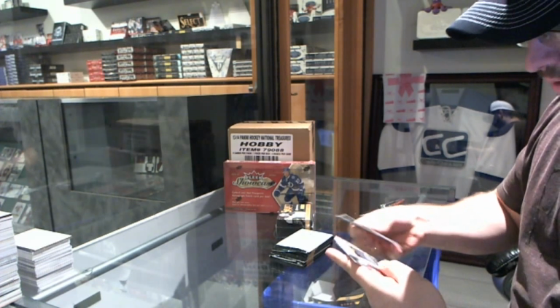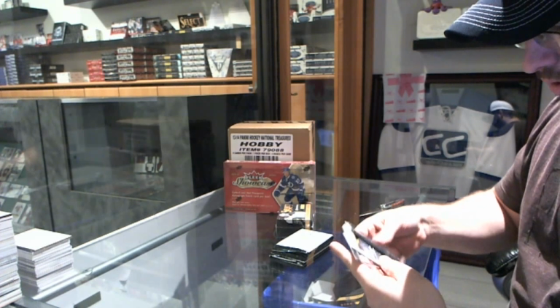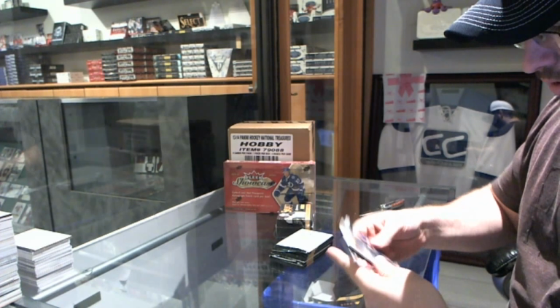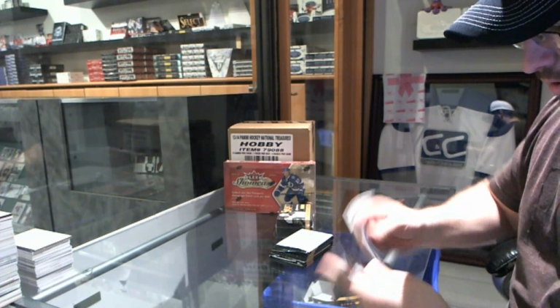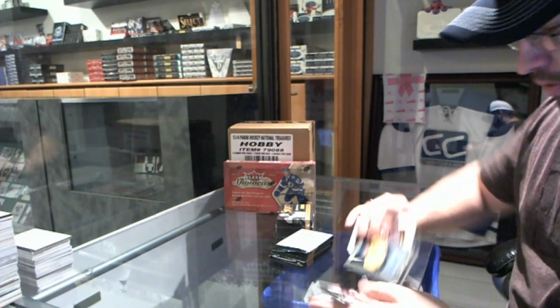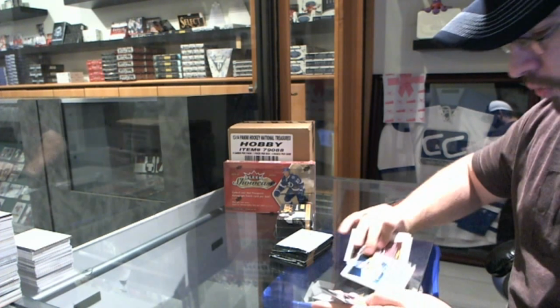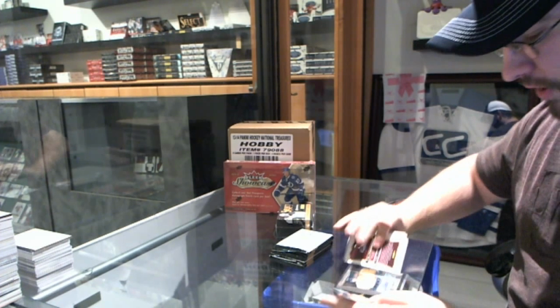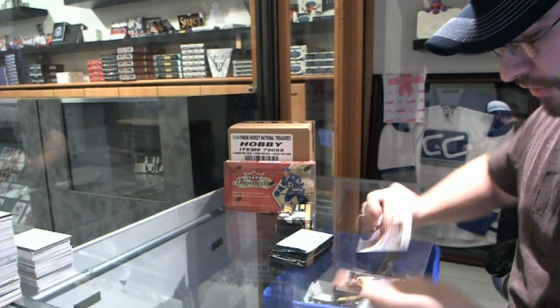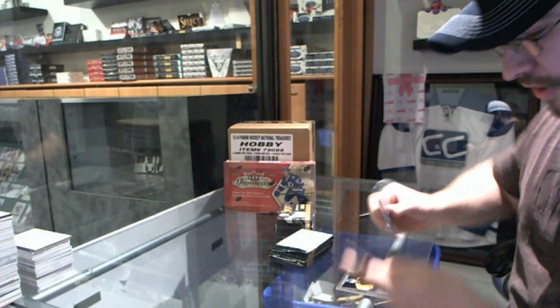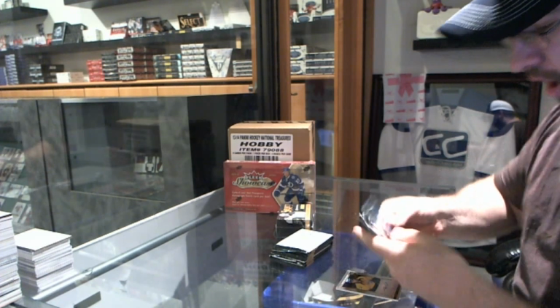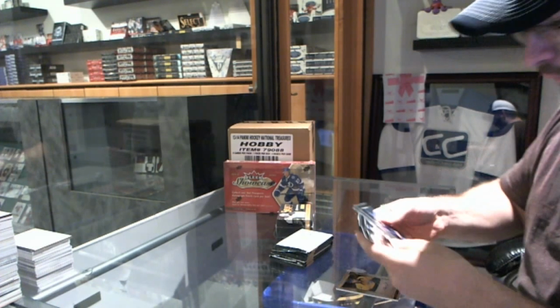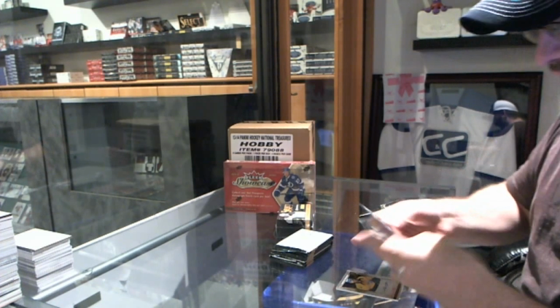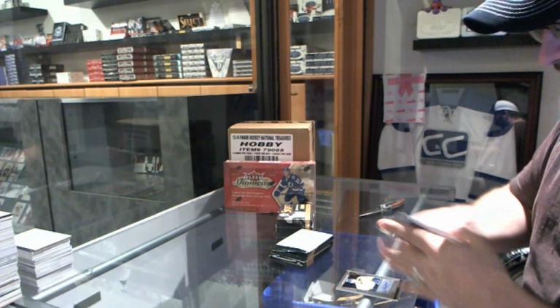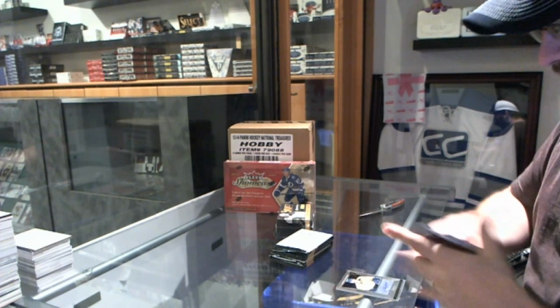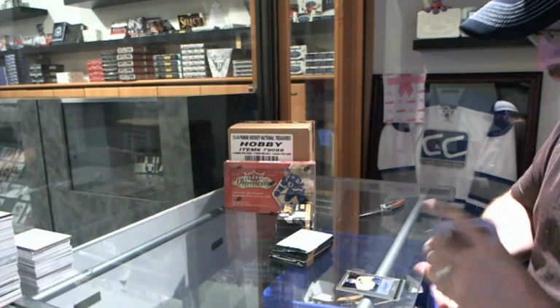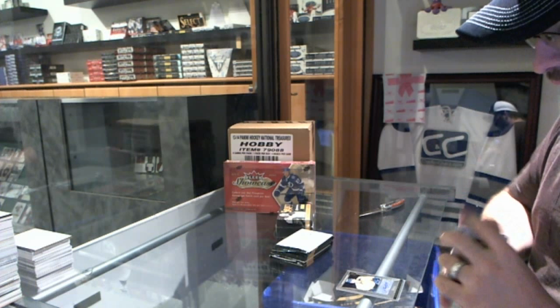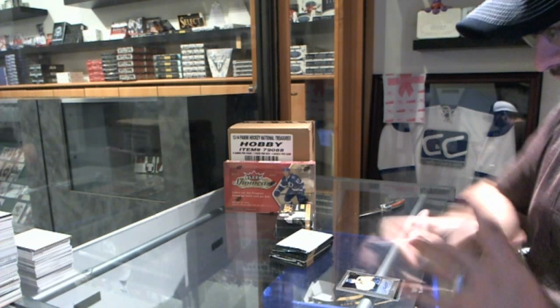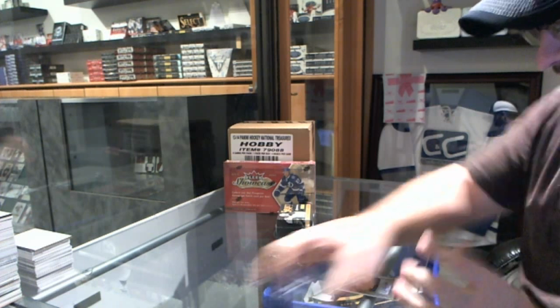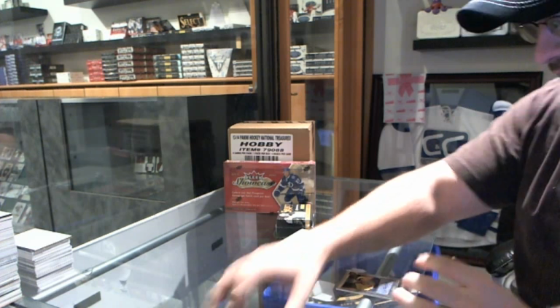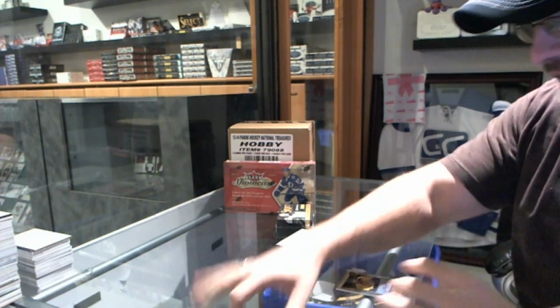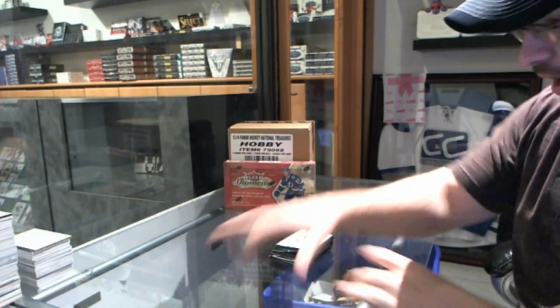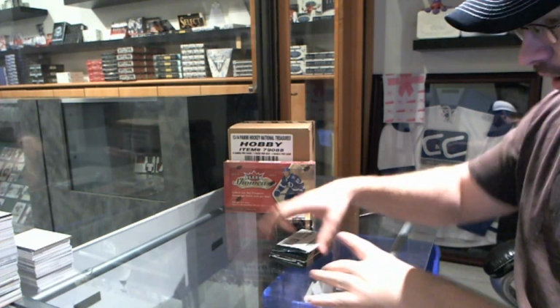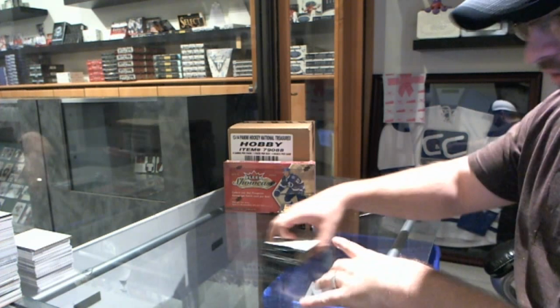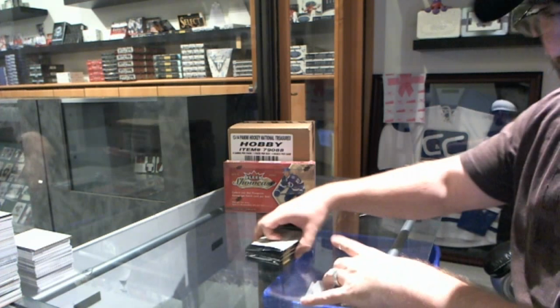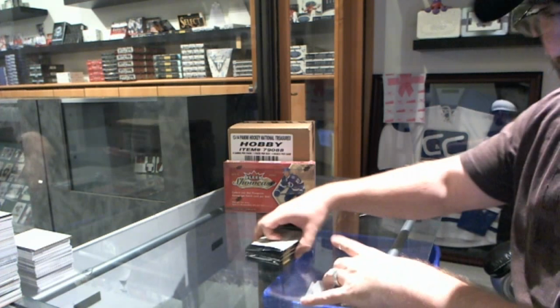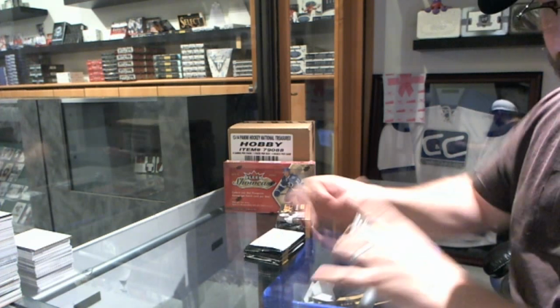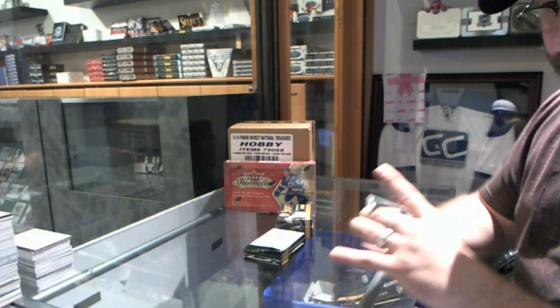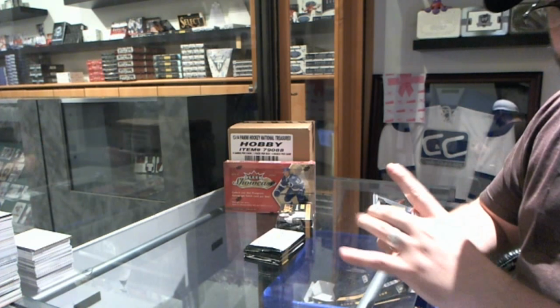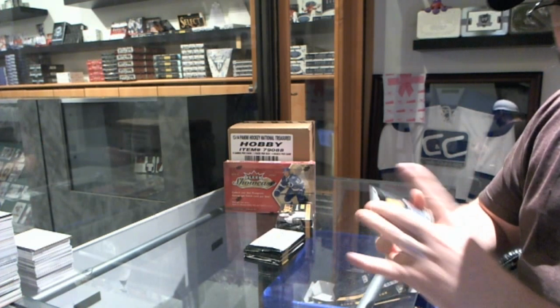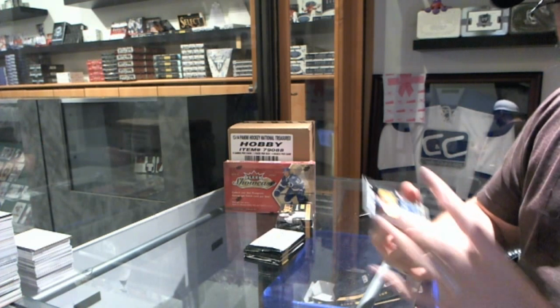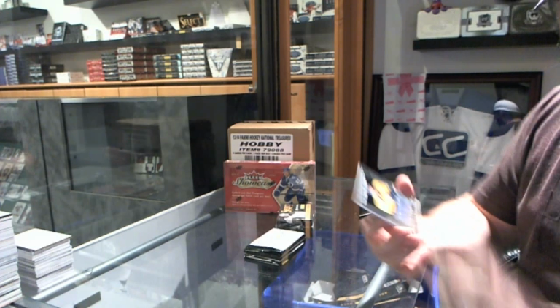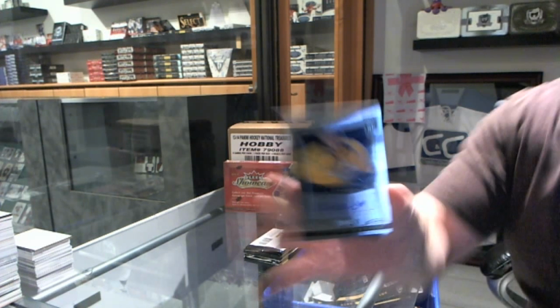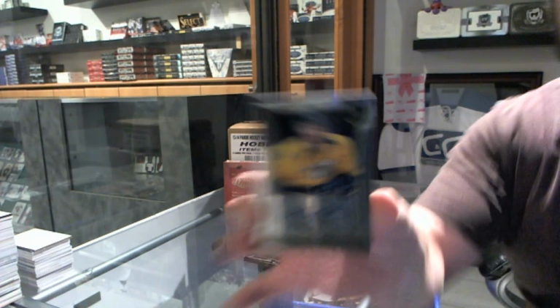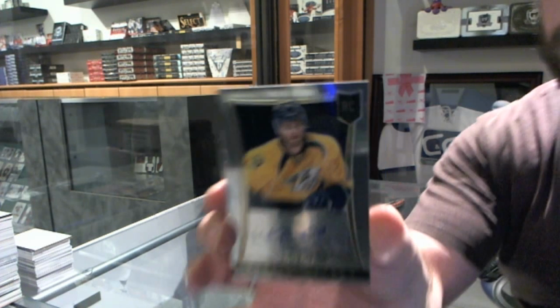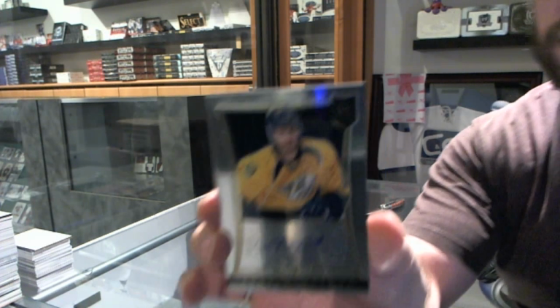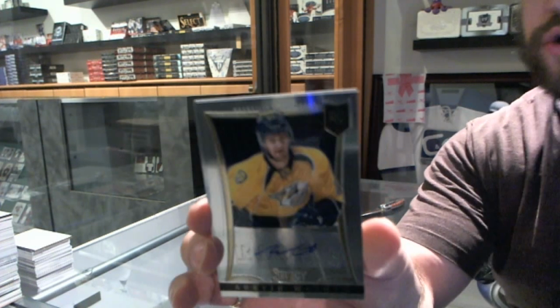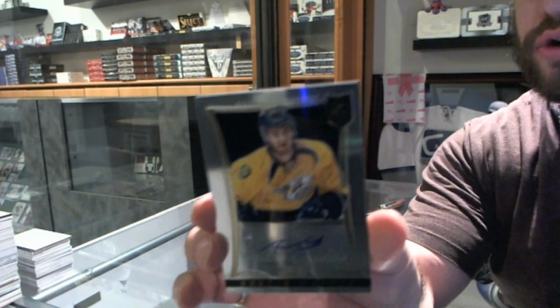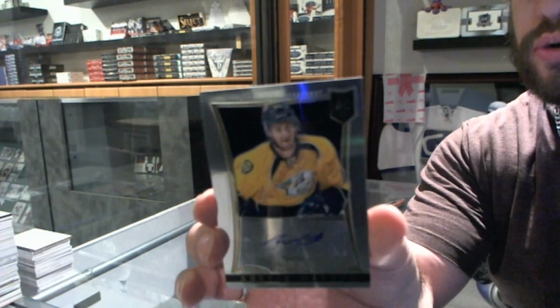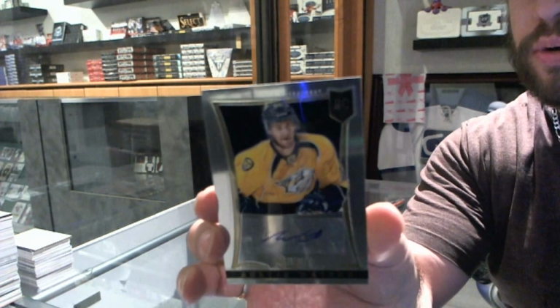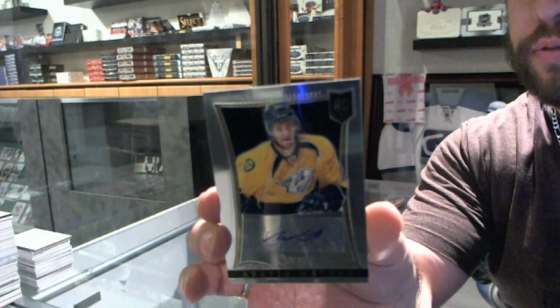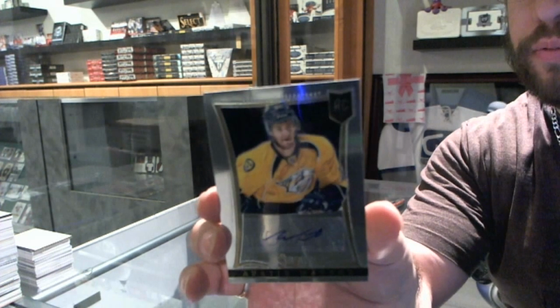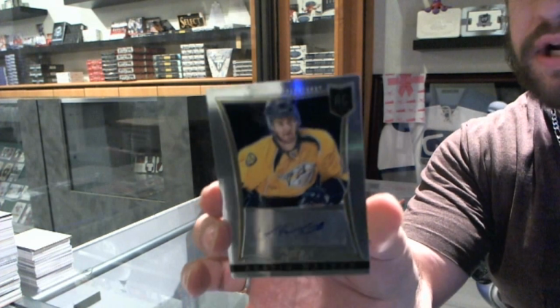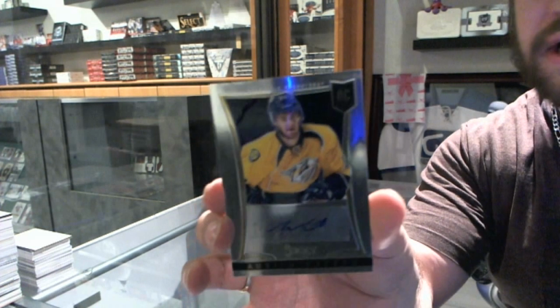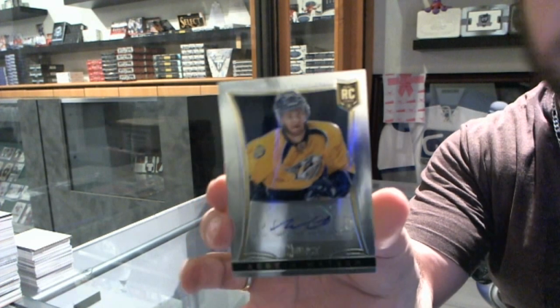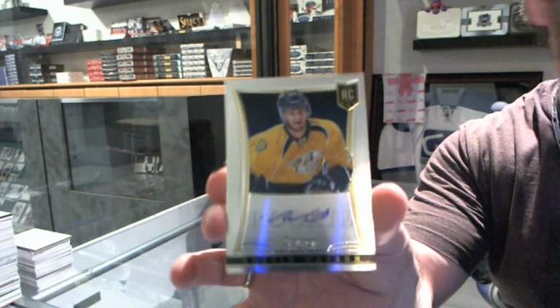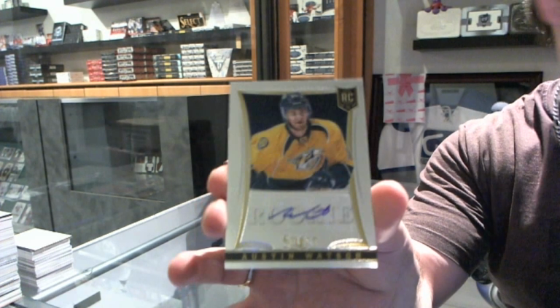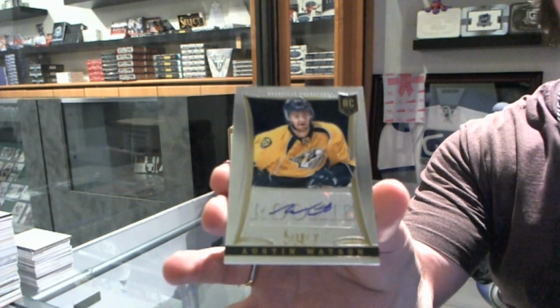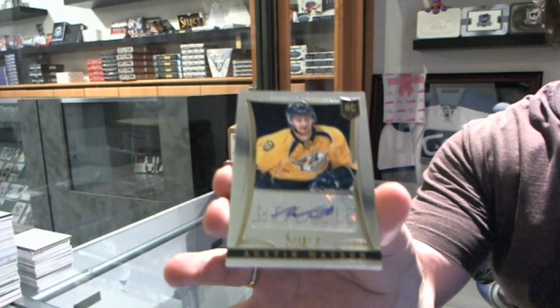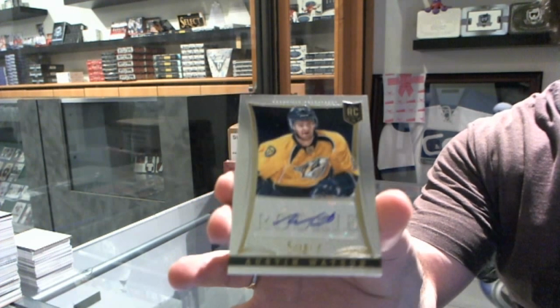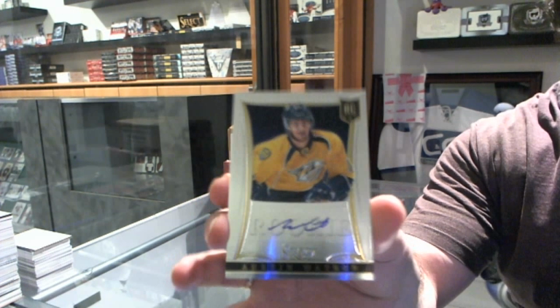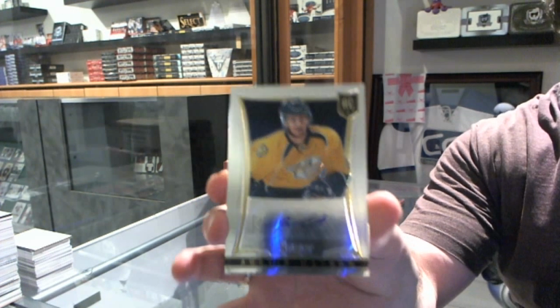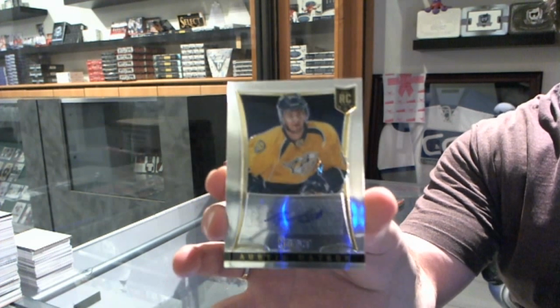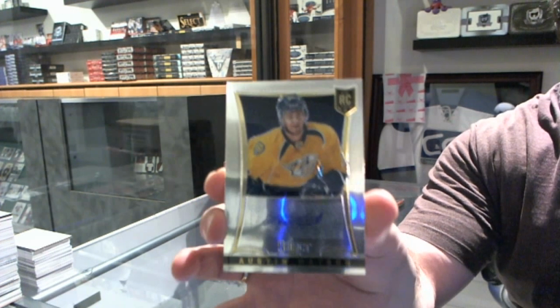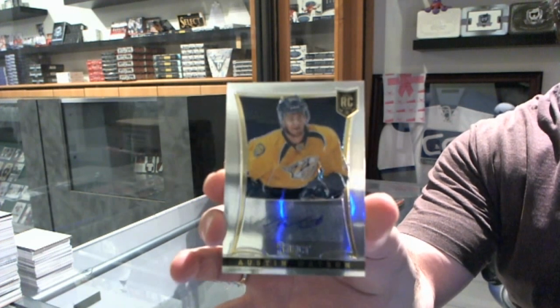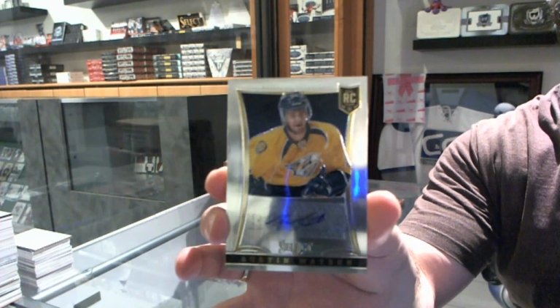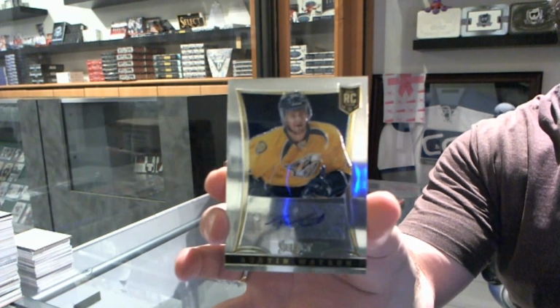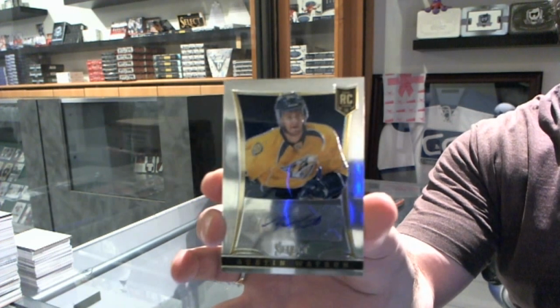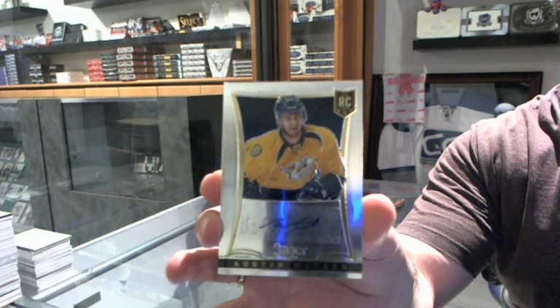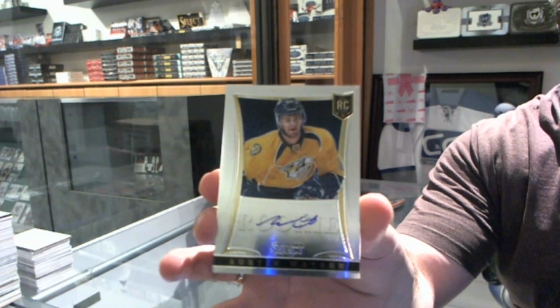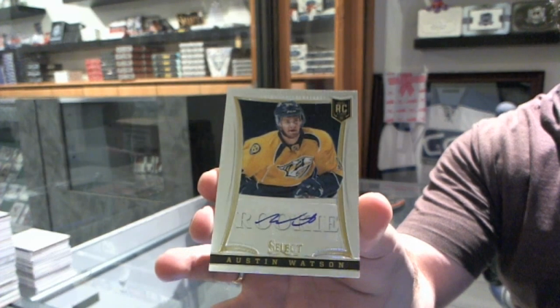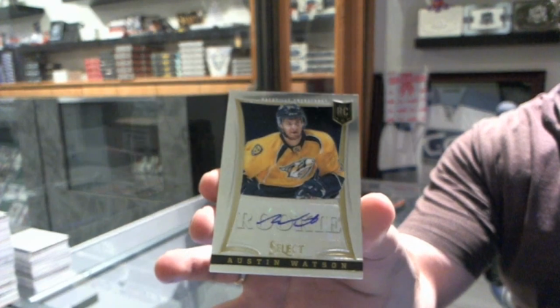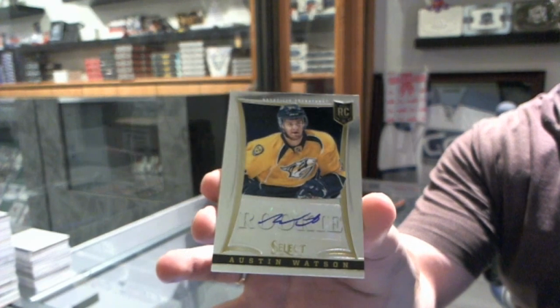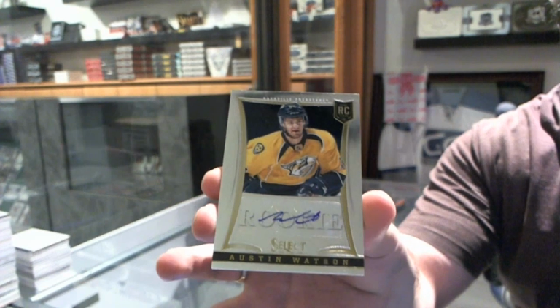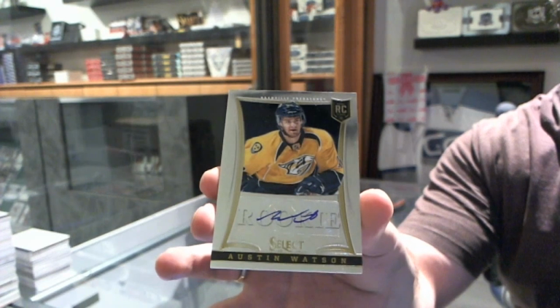We start off with a rookie autograph, number 2 of 399, of Austin Watson.